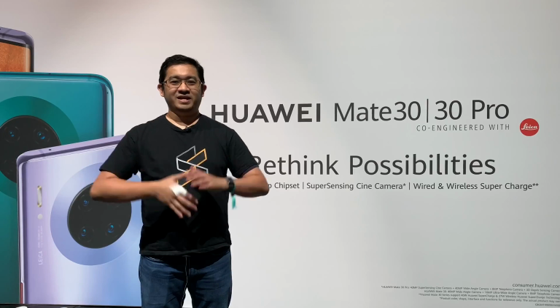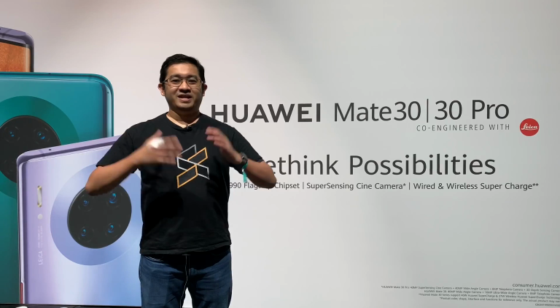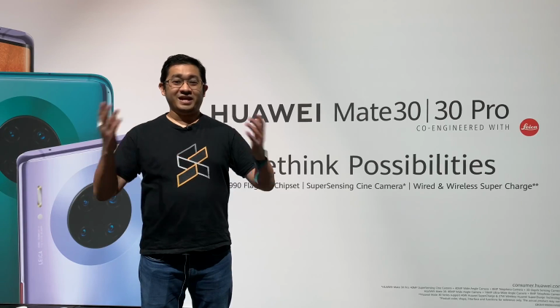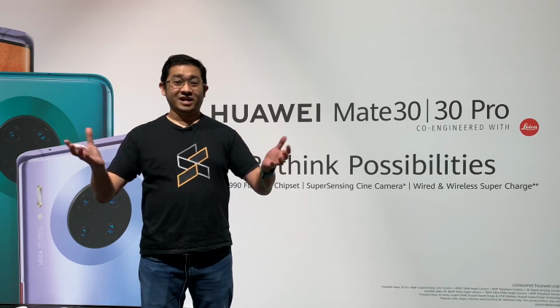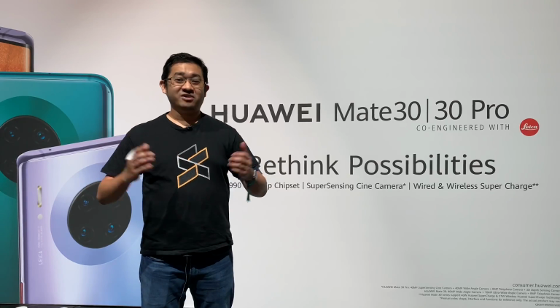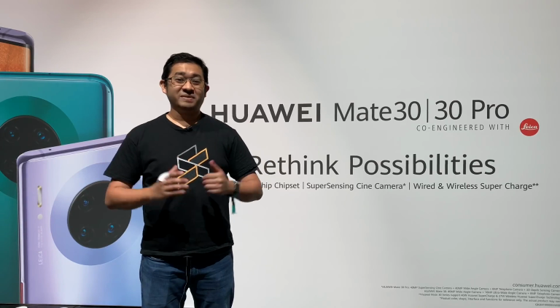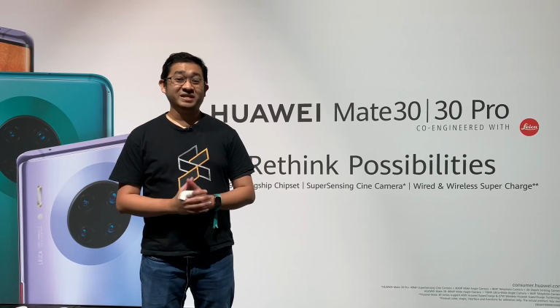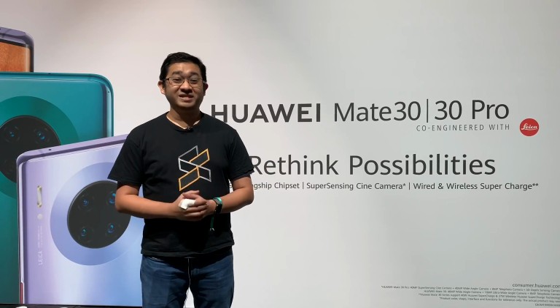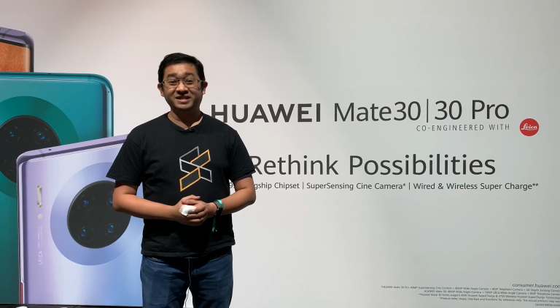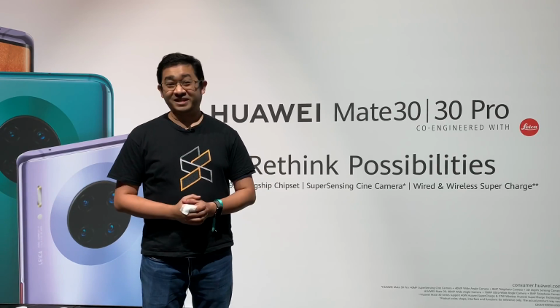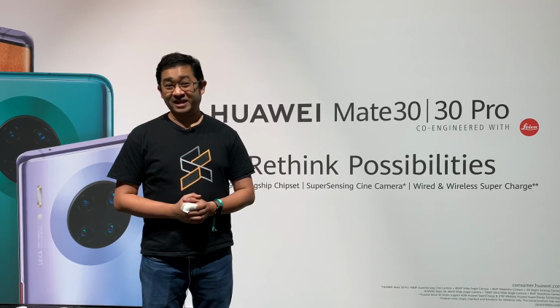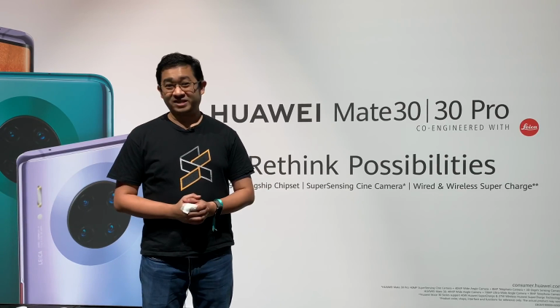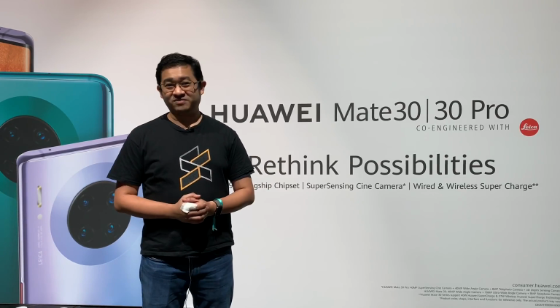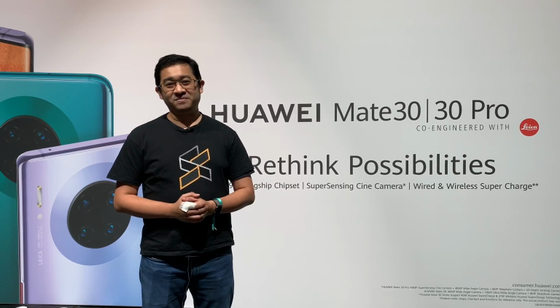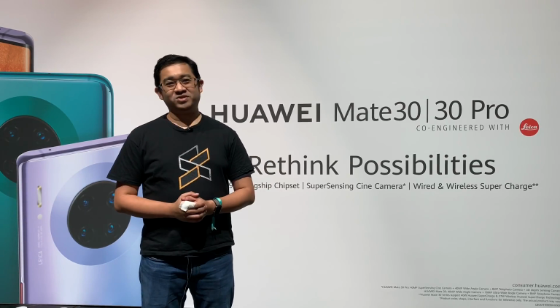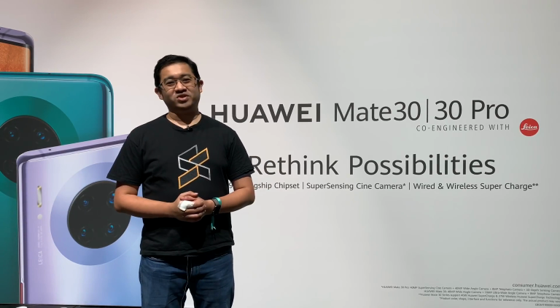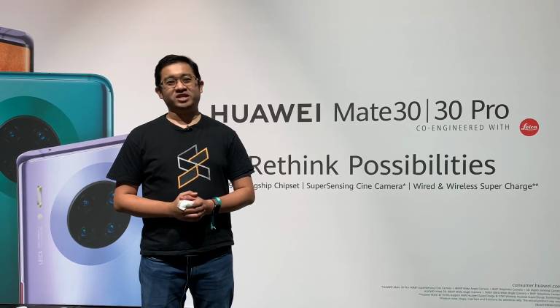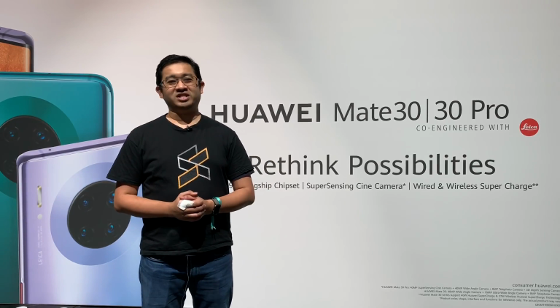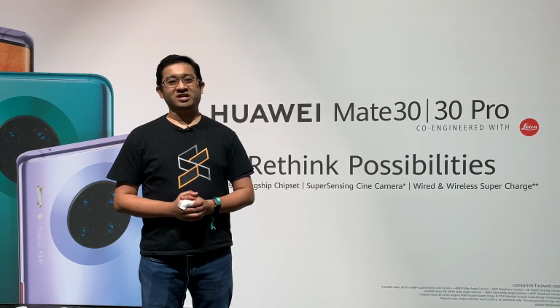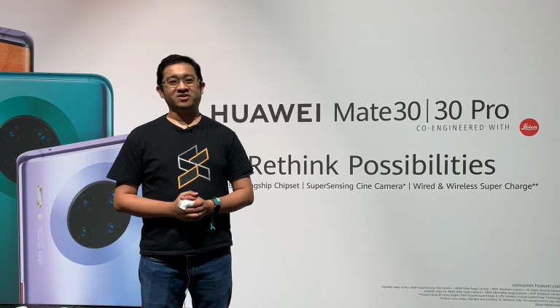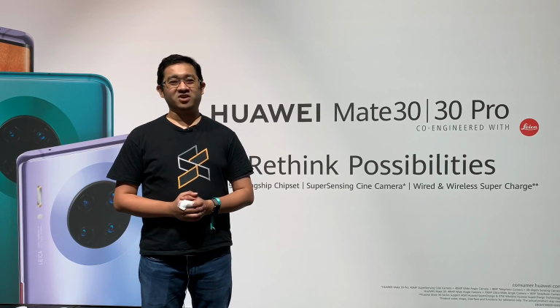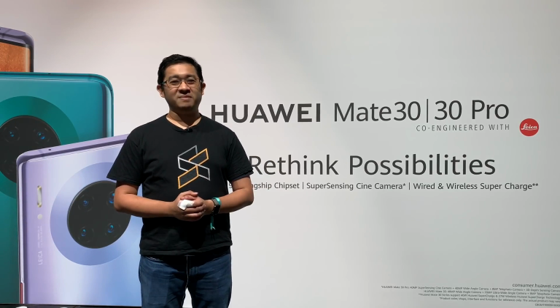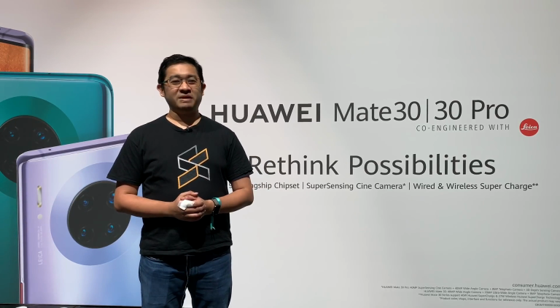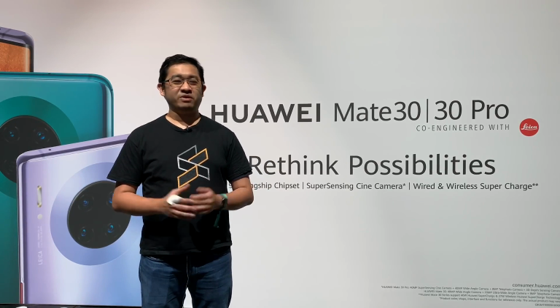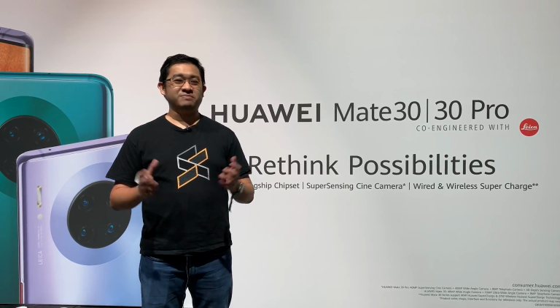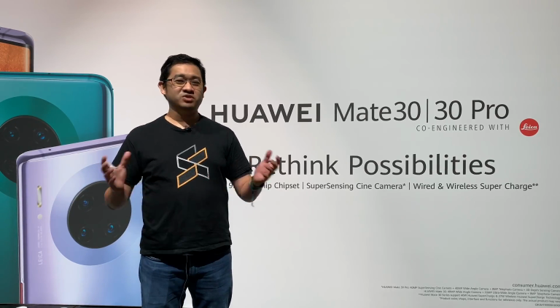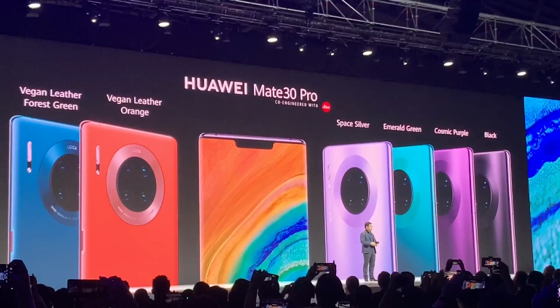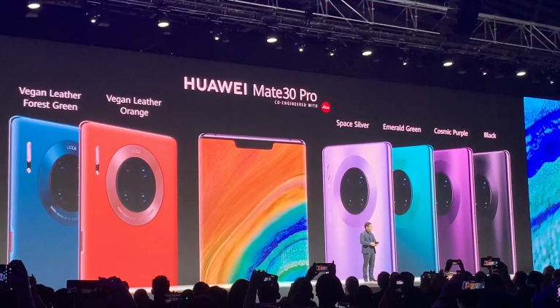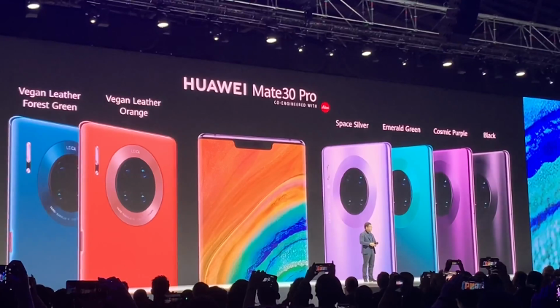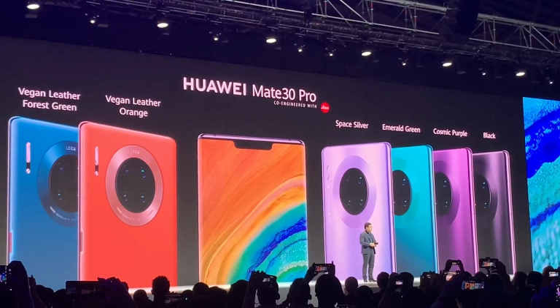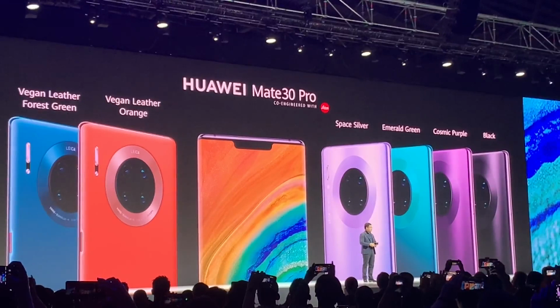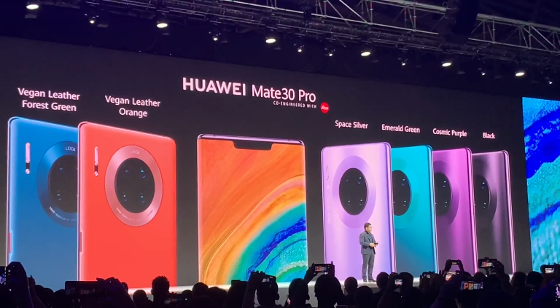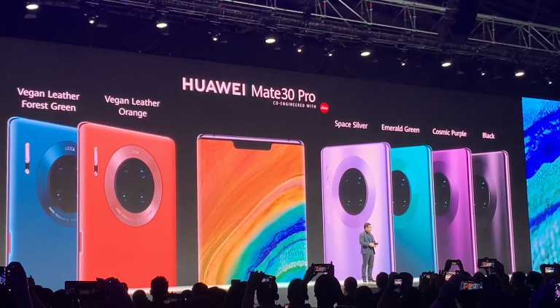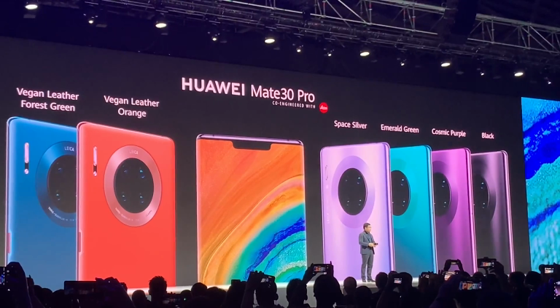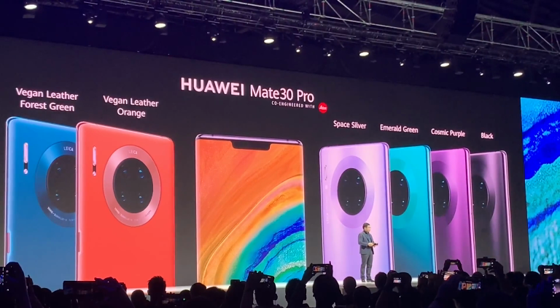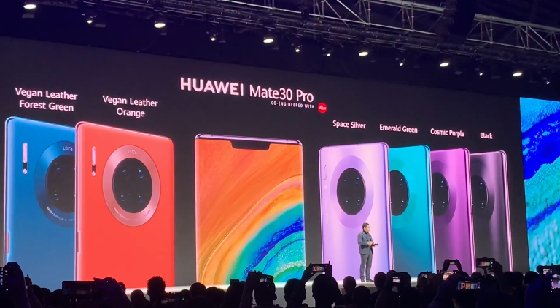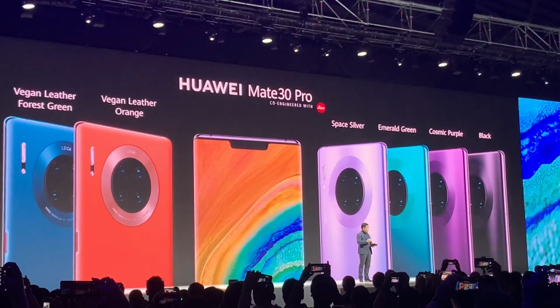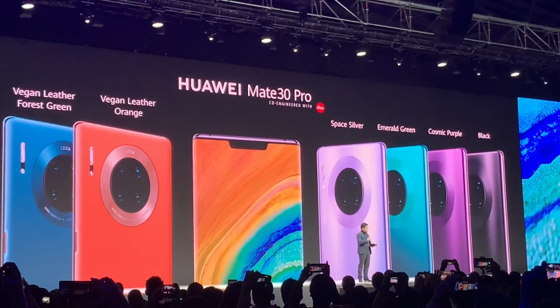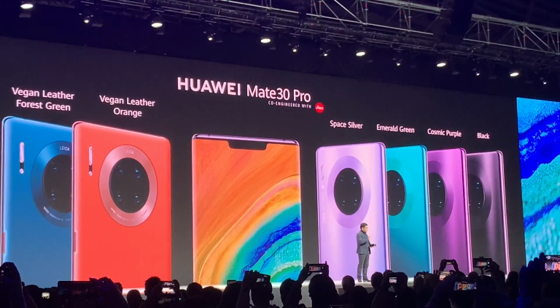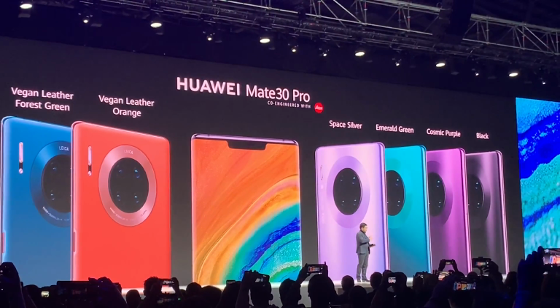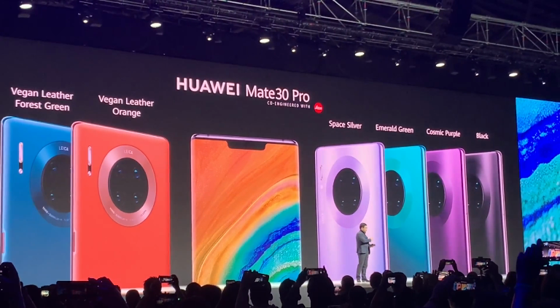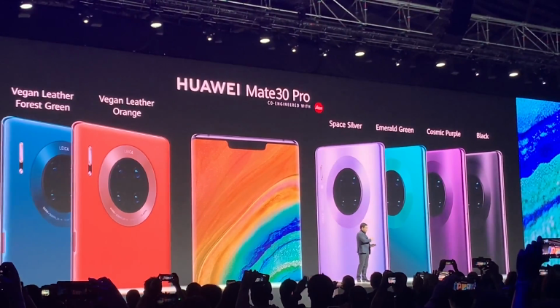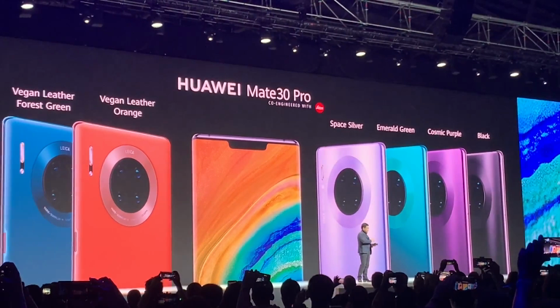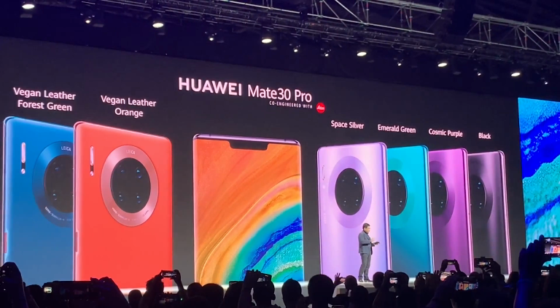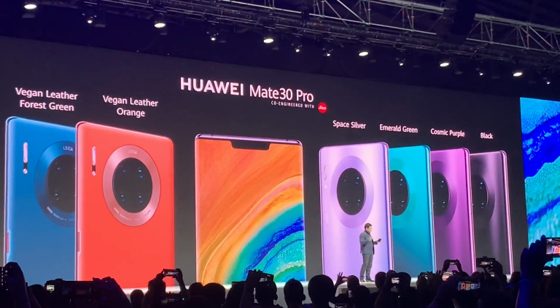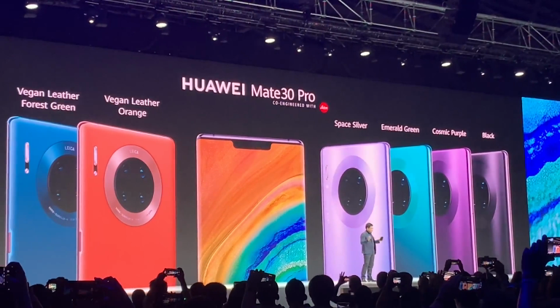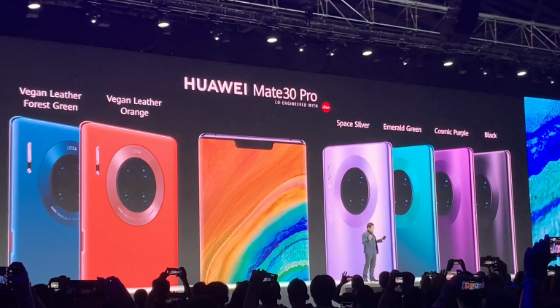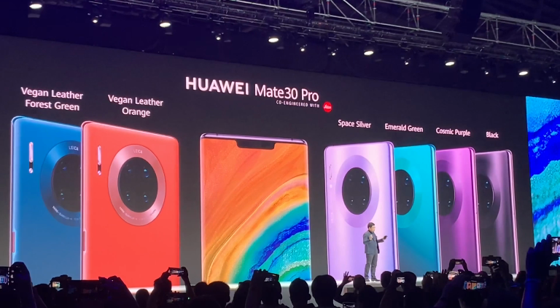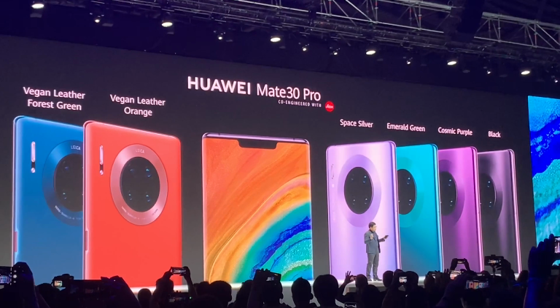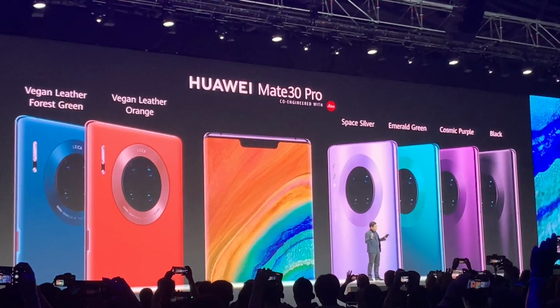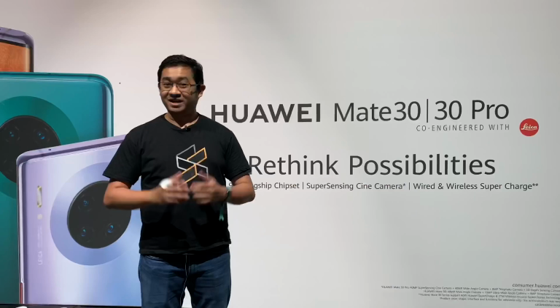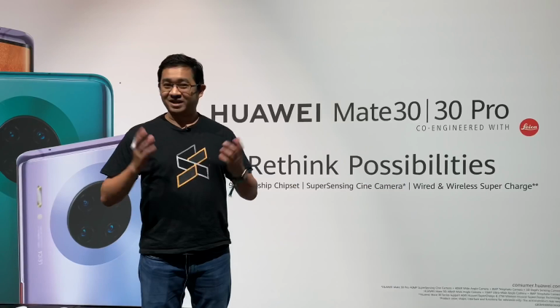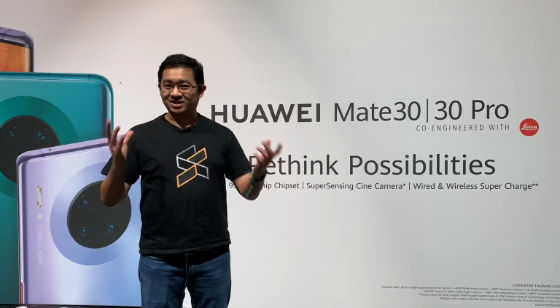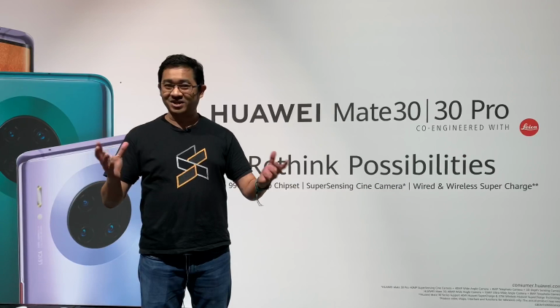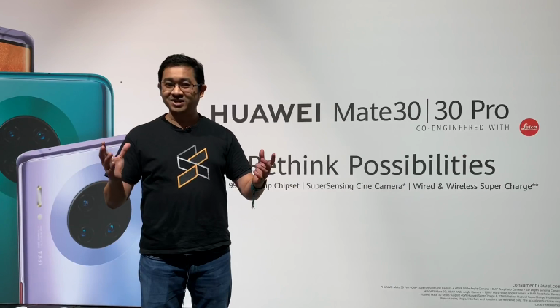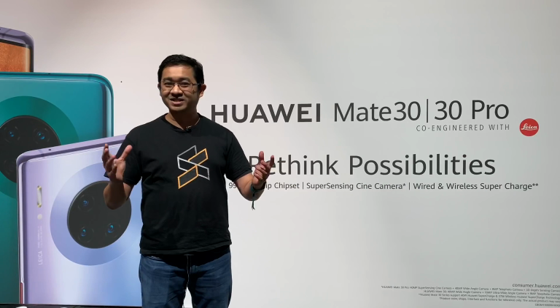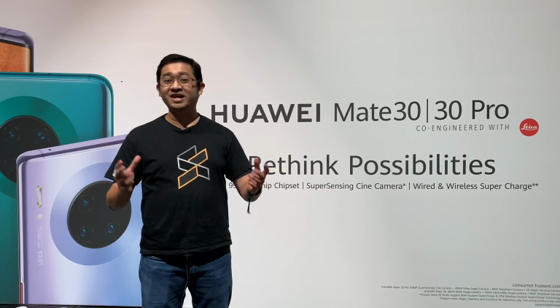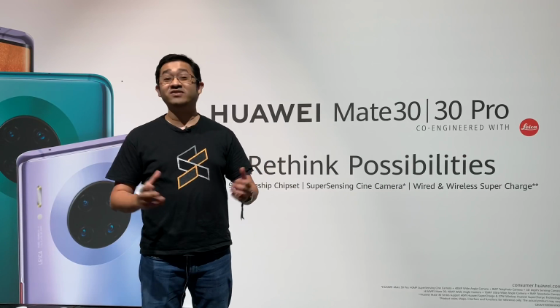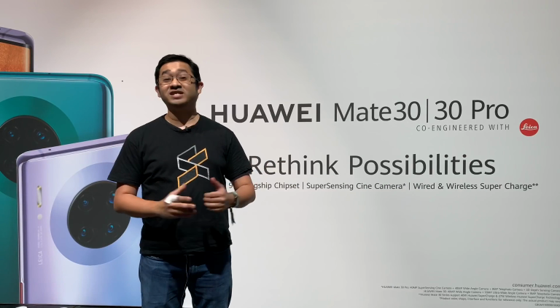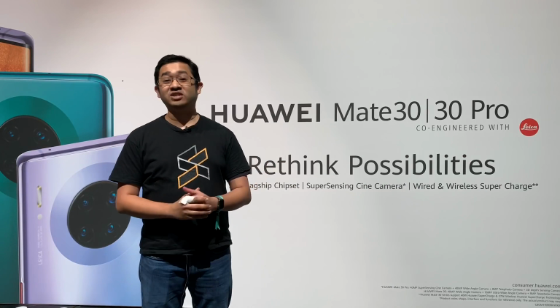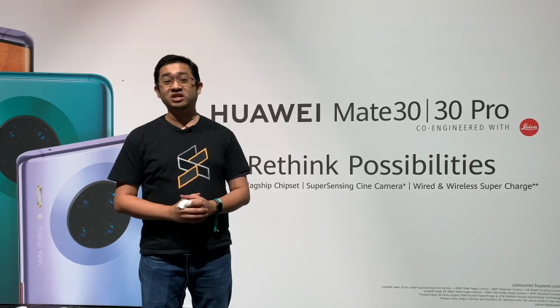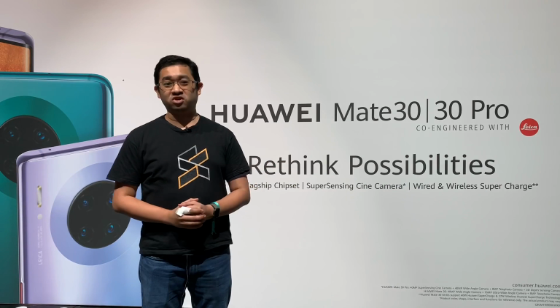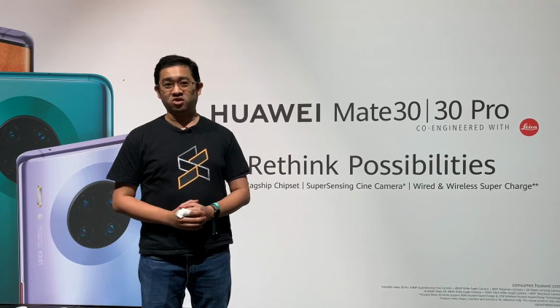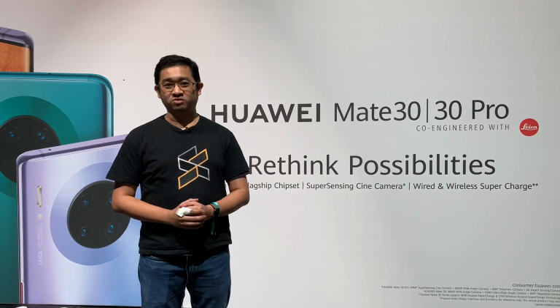Hello everybody, this is Alex from SoyaChinchao.com and we're in Munich for the launch of the new Huawei Mate 30 series. Here's everything you need to know.